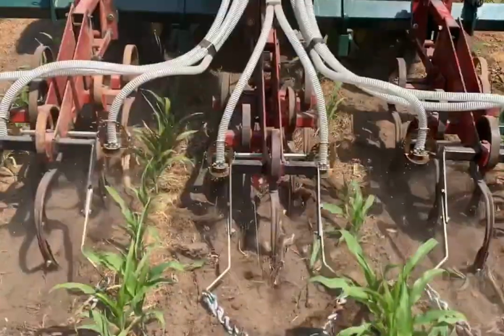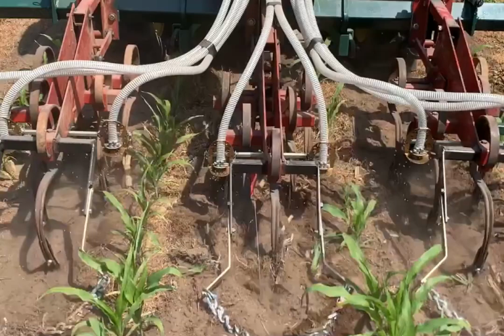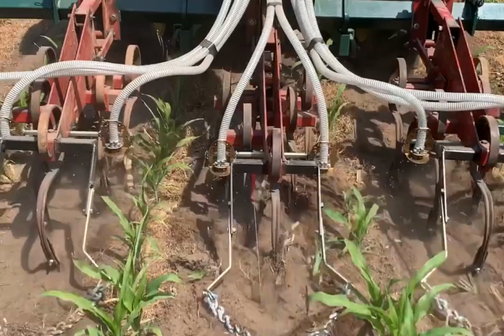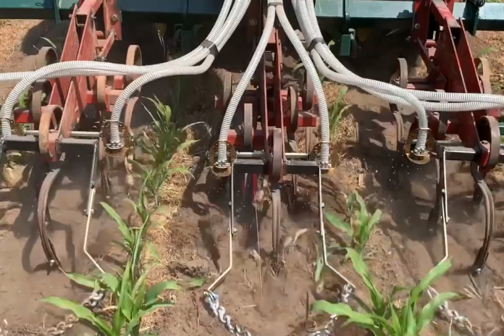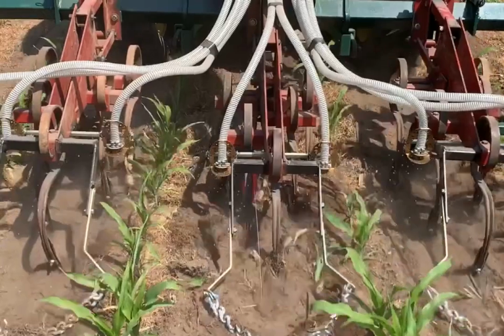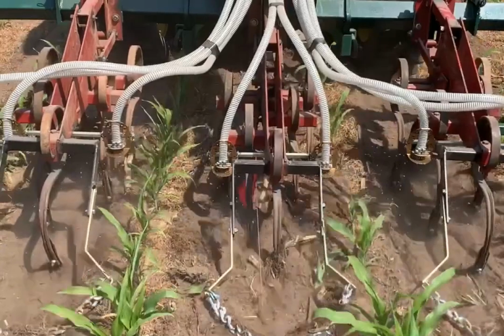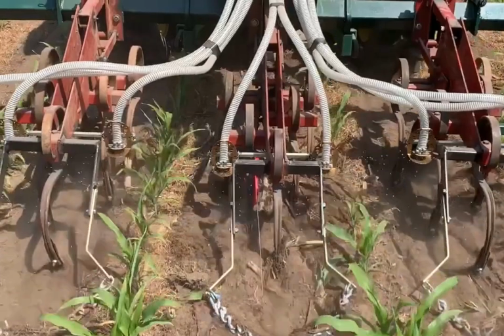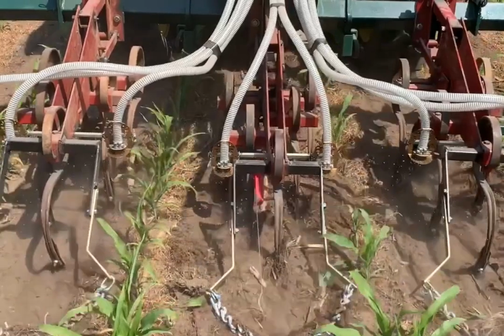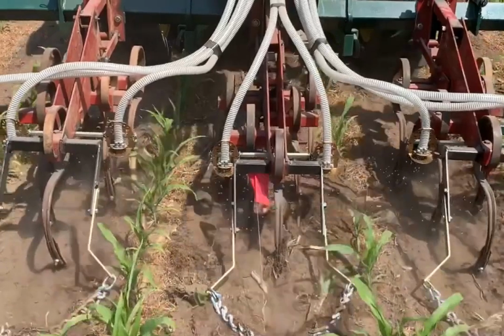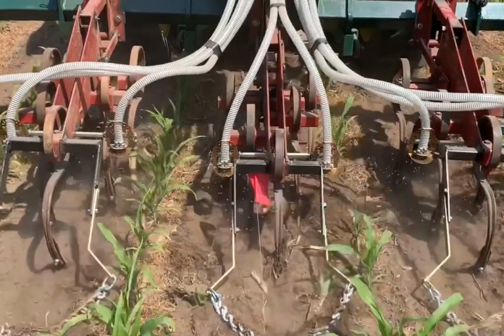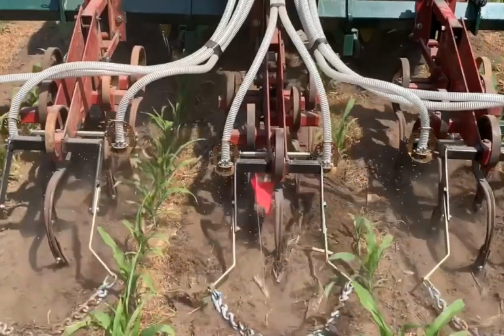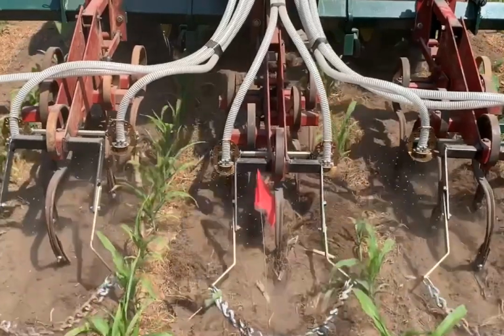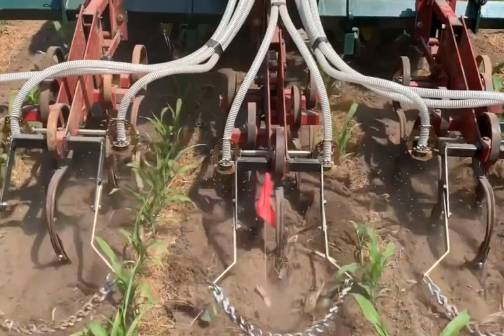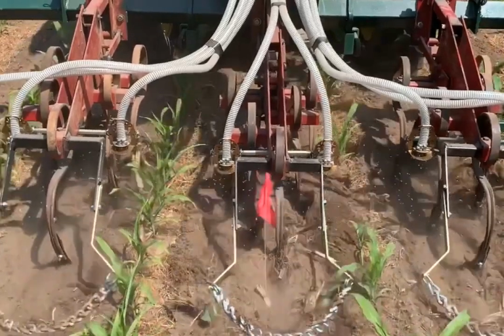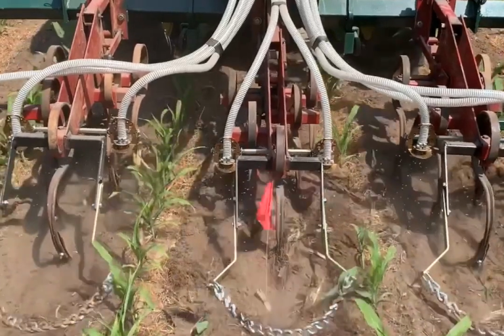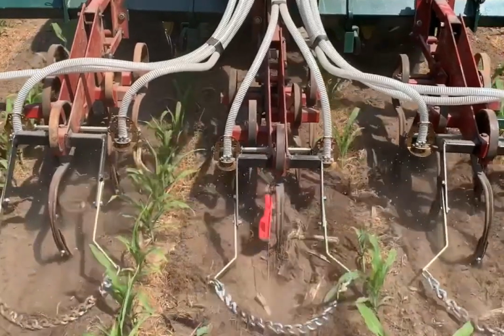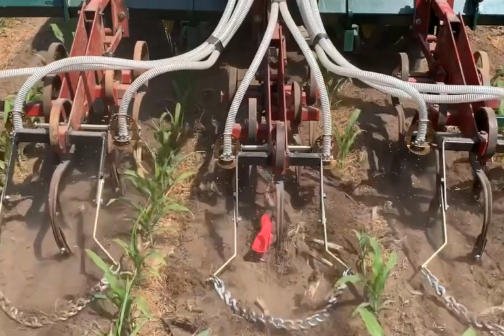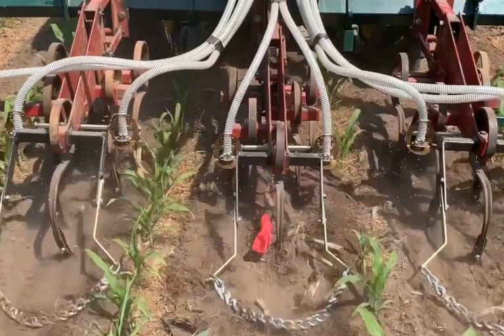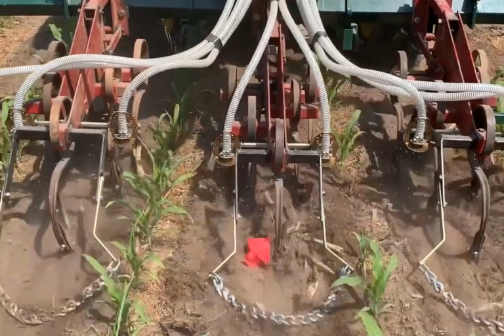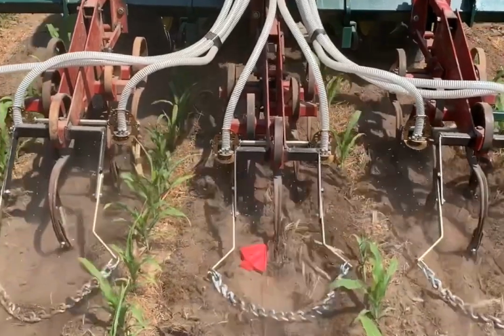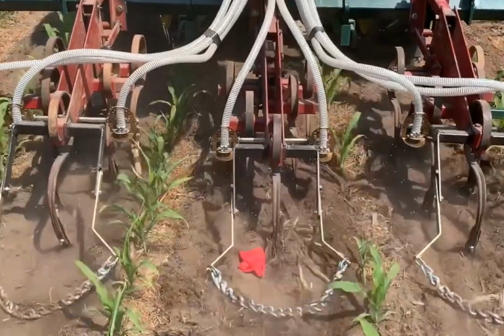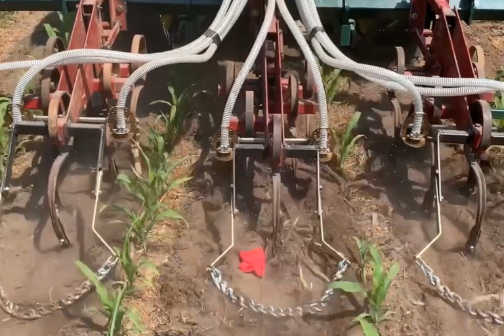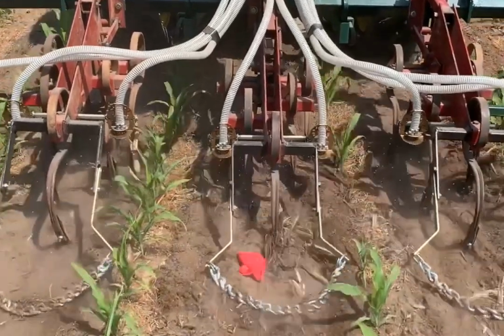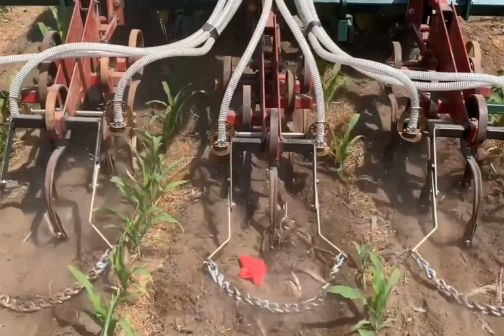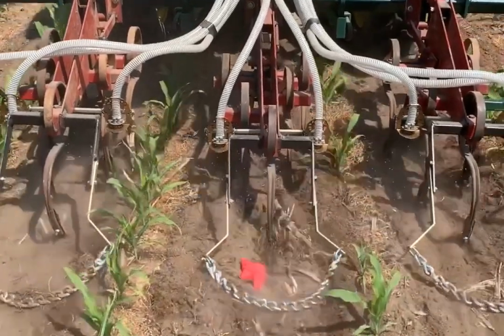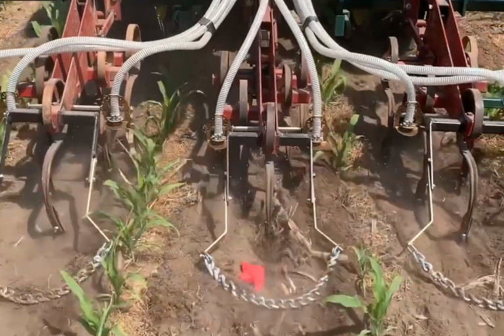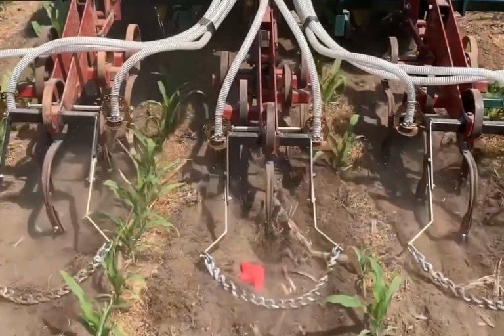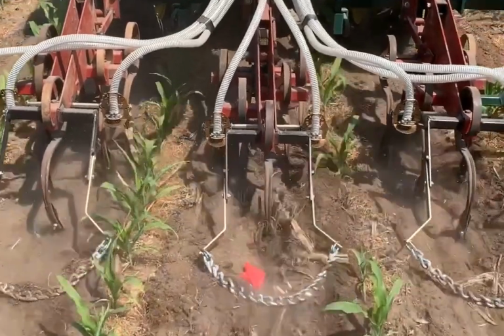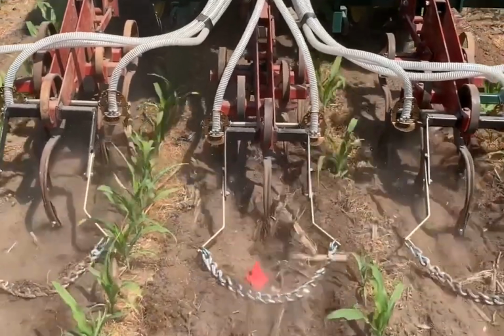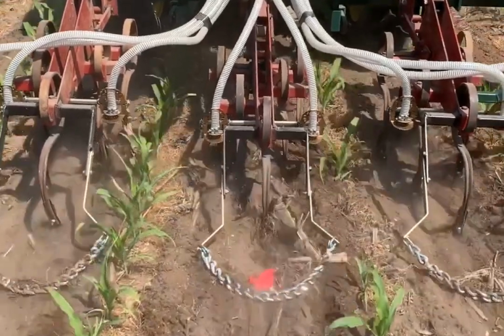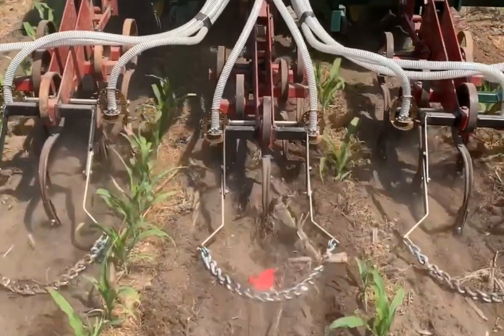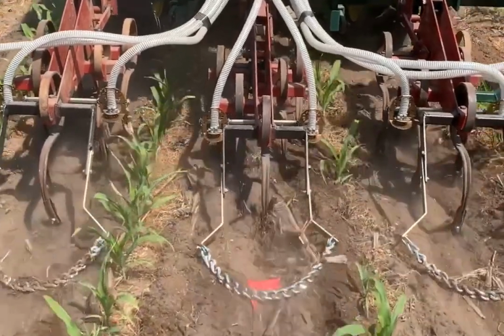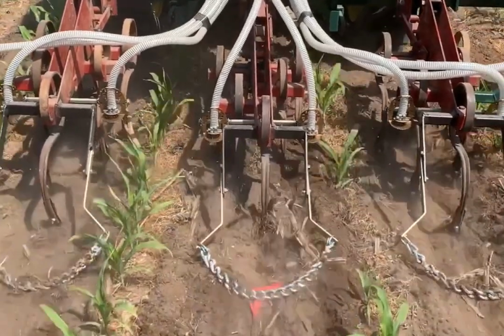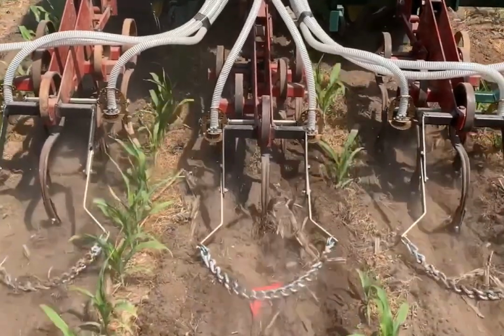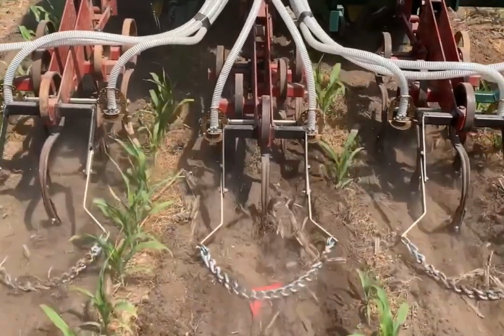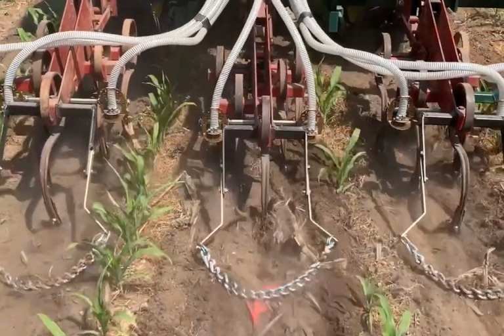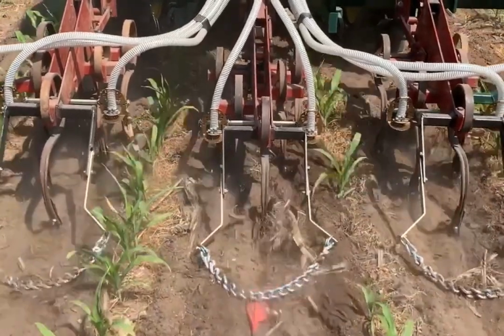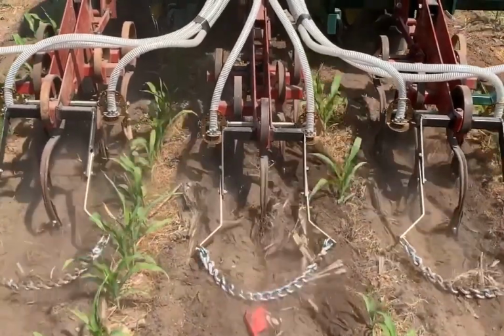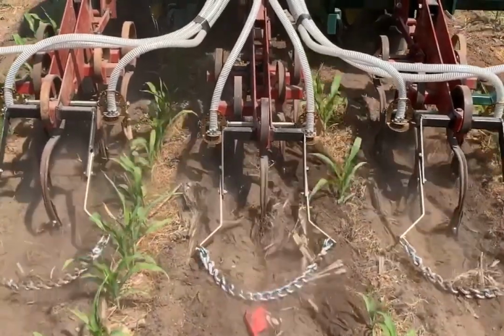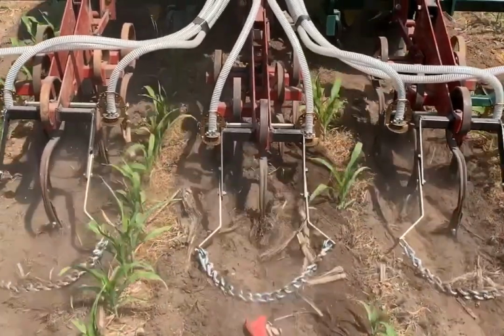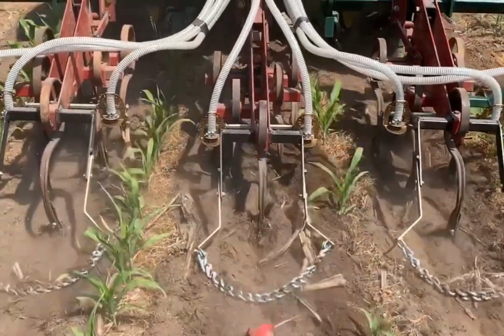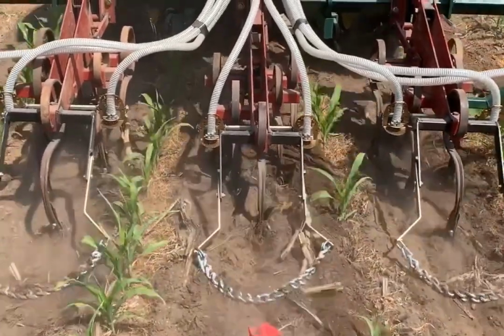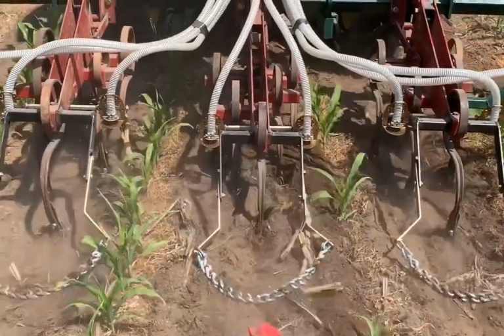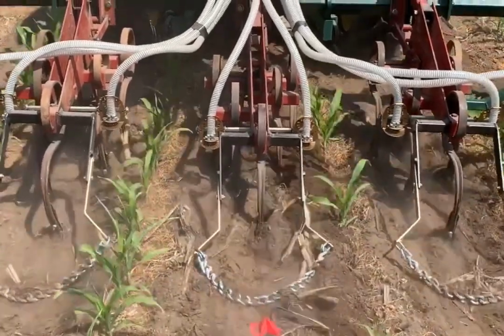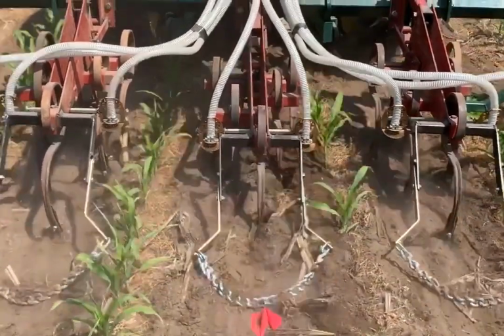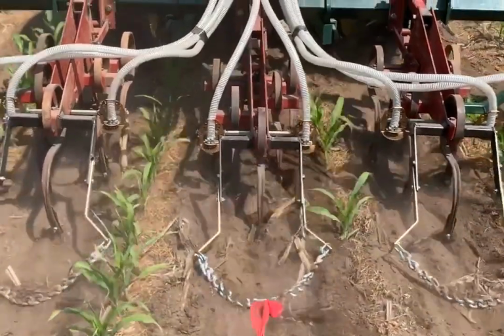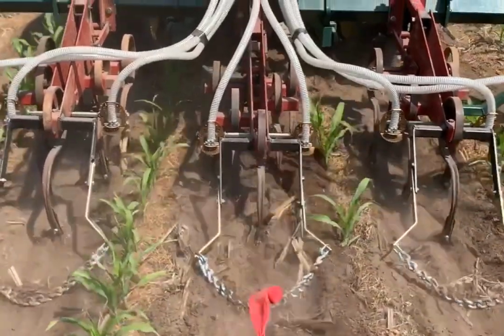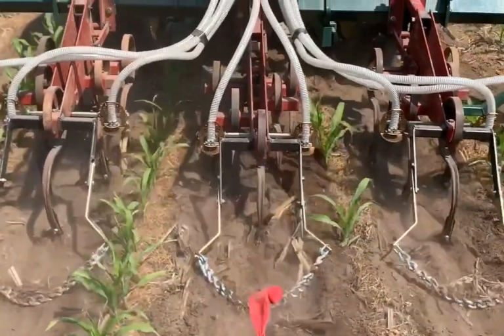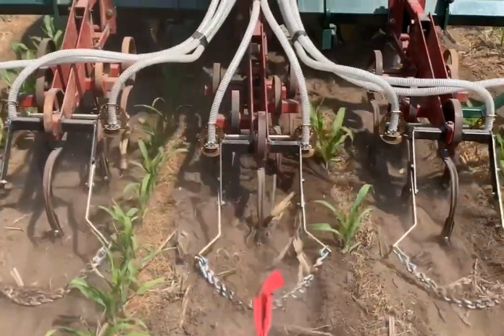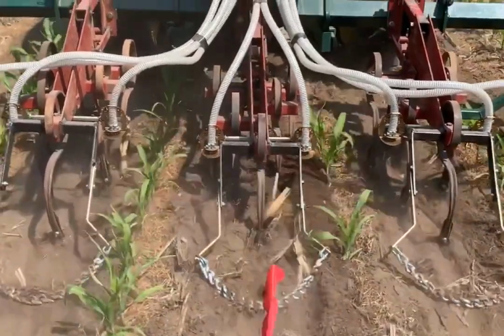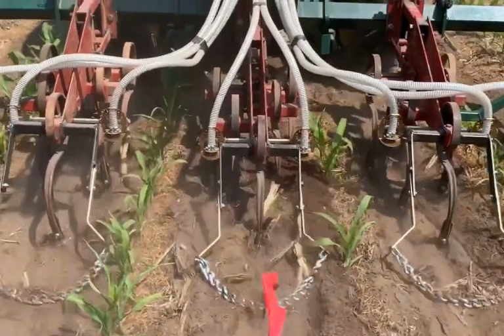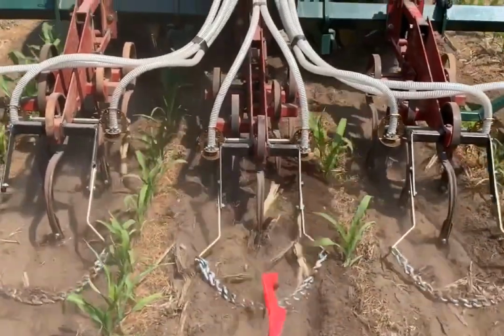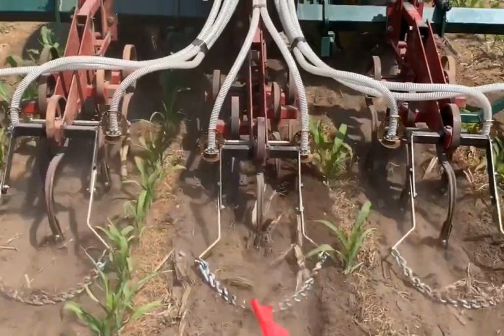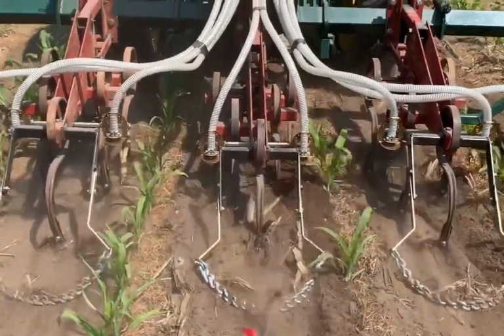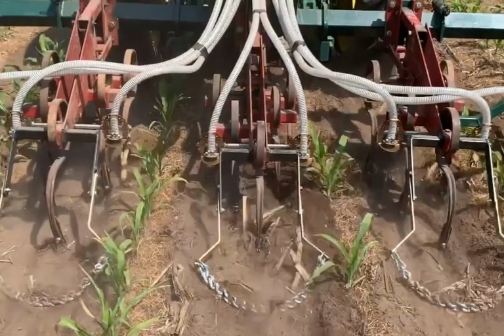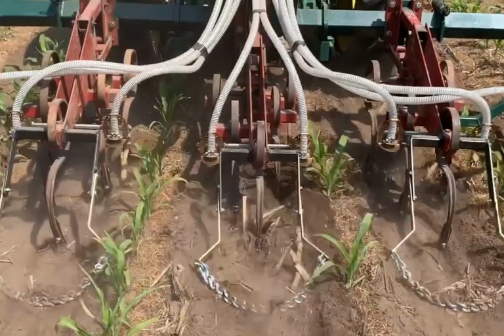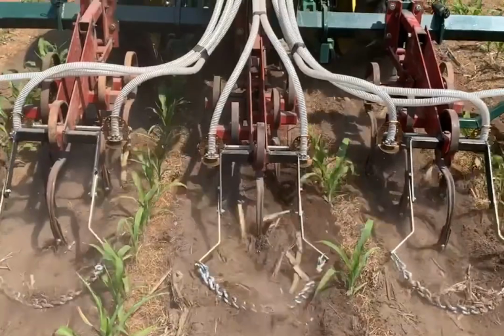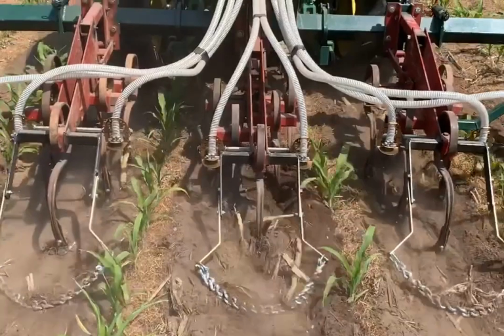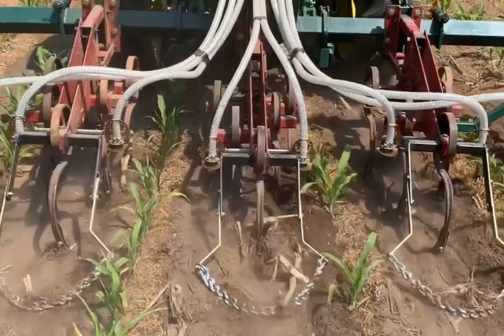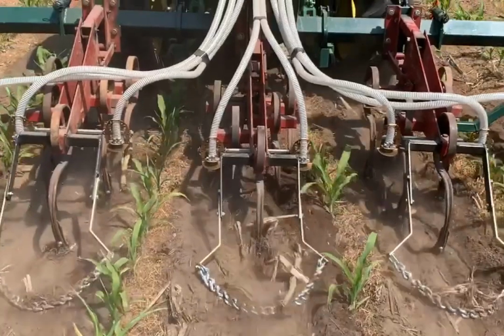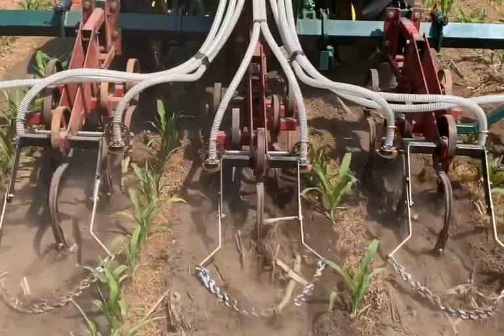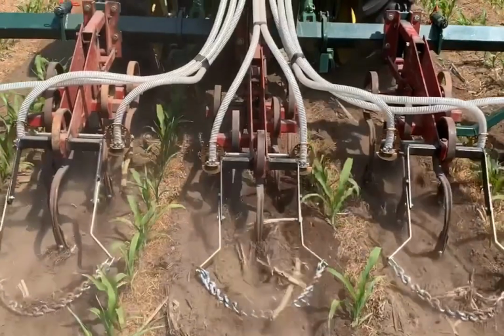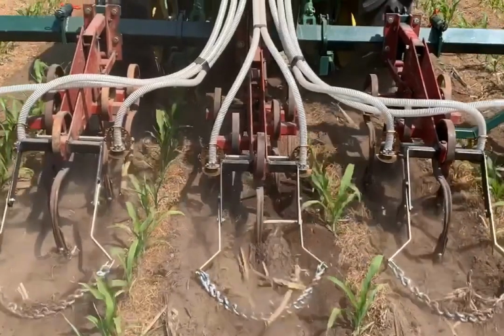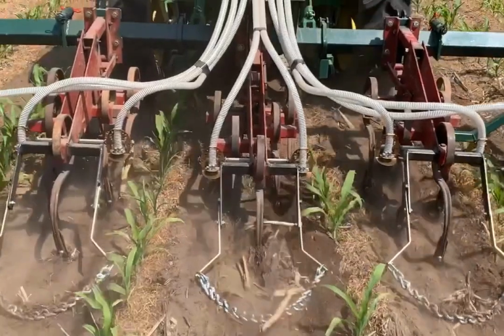In this slow motion shot, you can see the tines working, triticale seed coming out of the hoses and being covered by the chains.